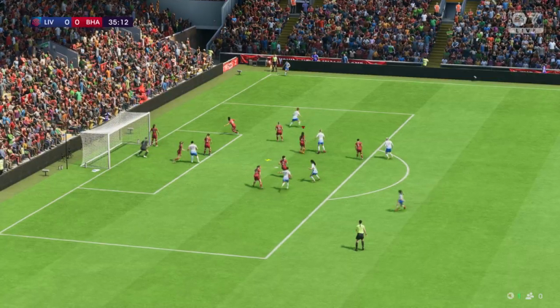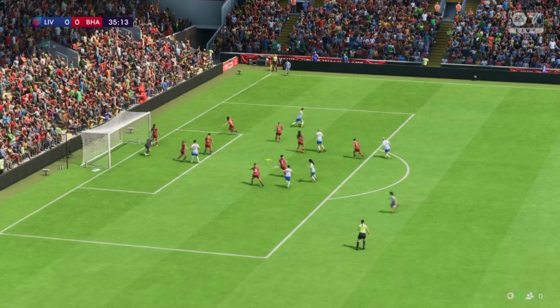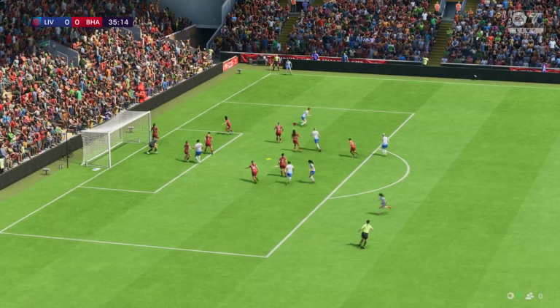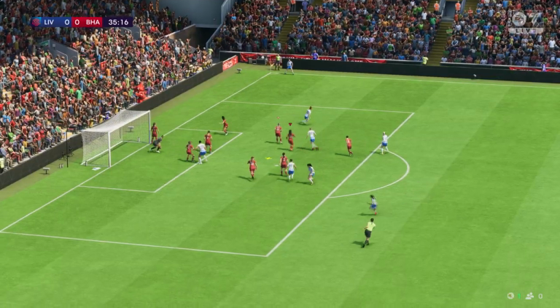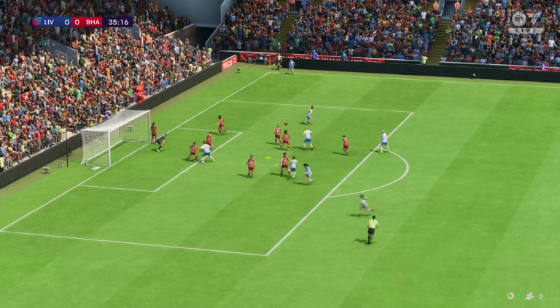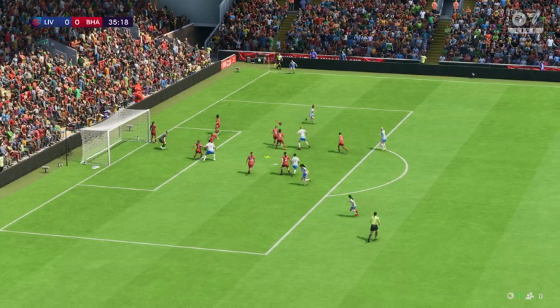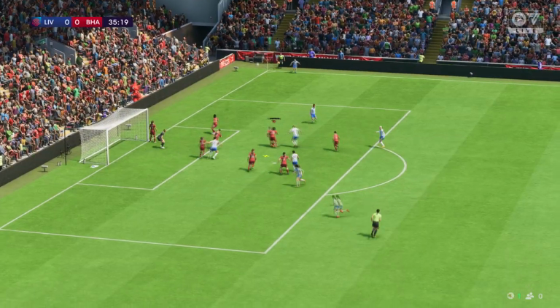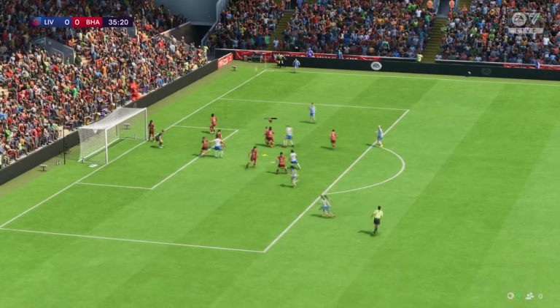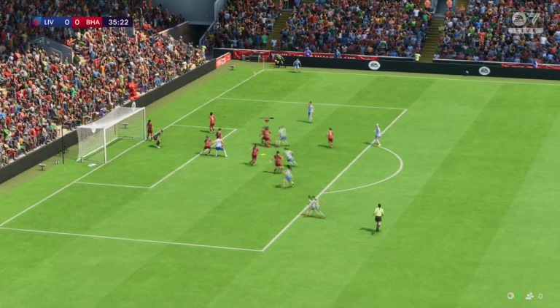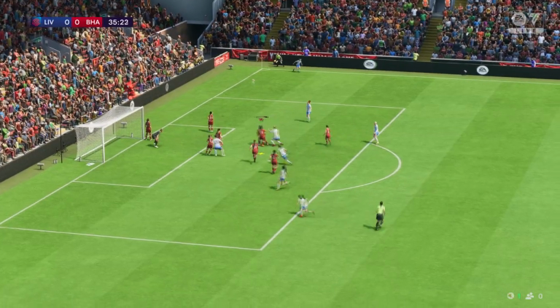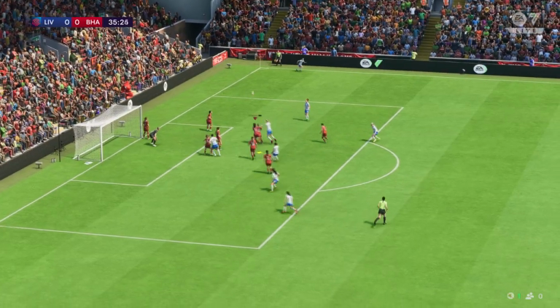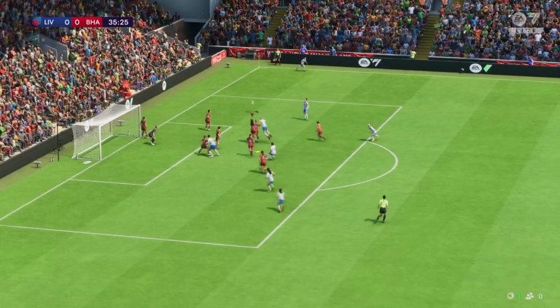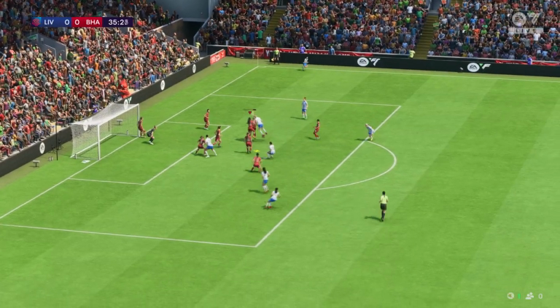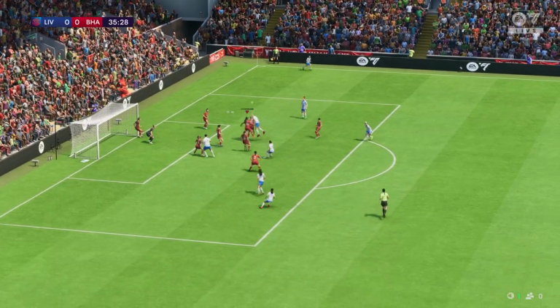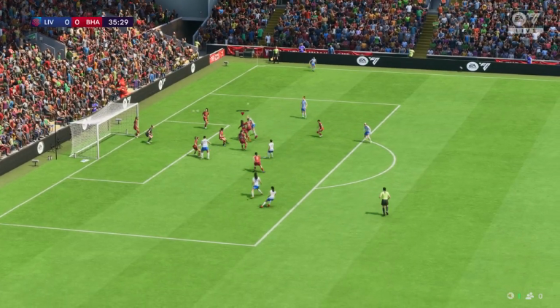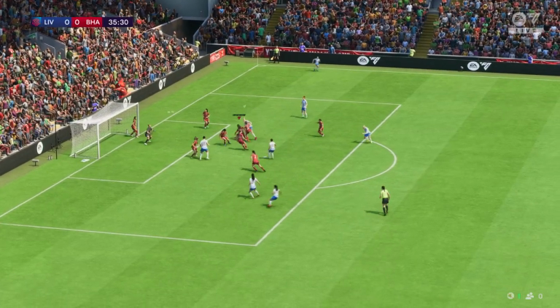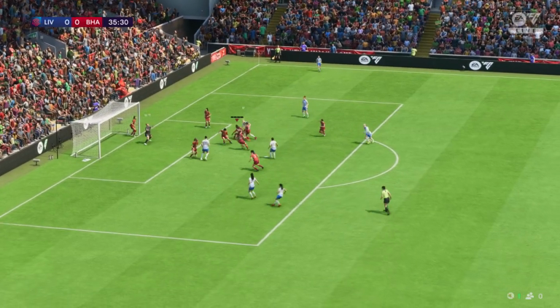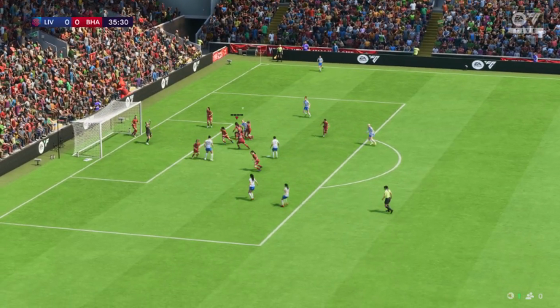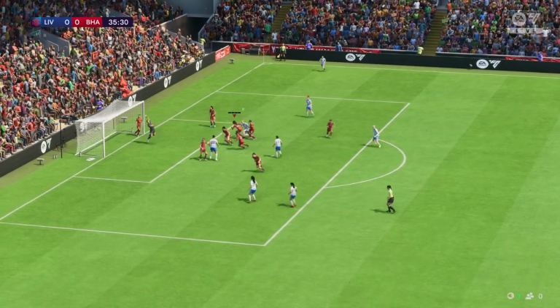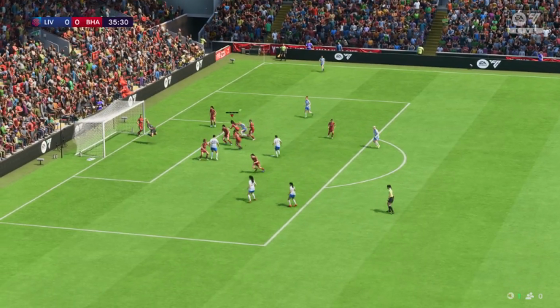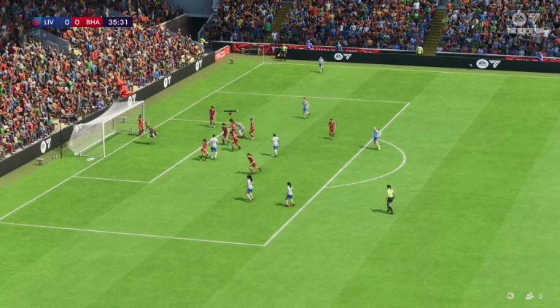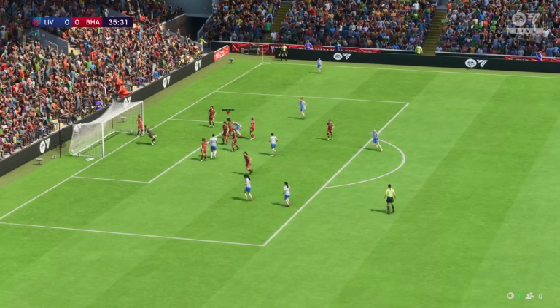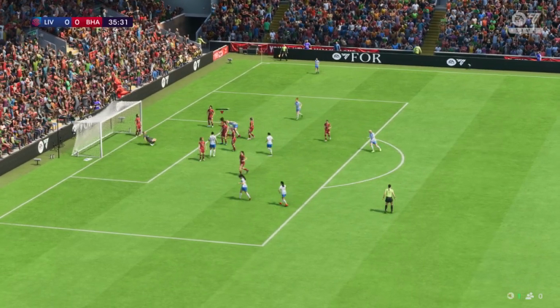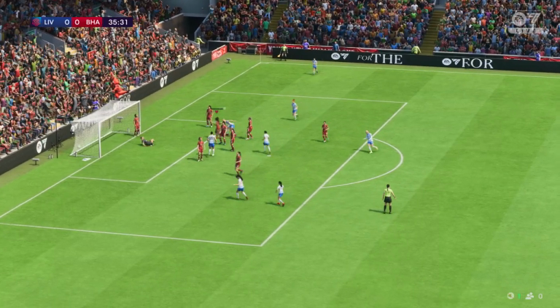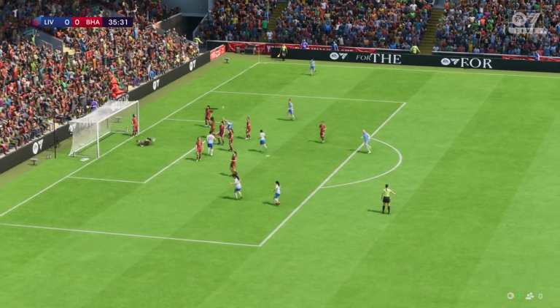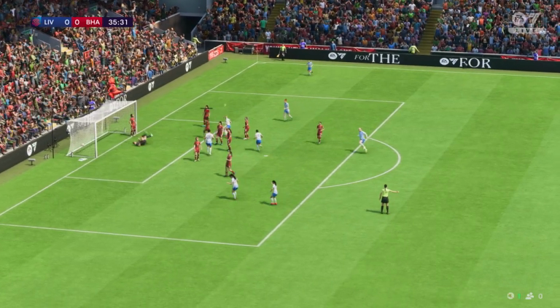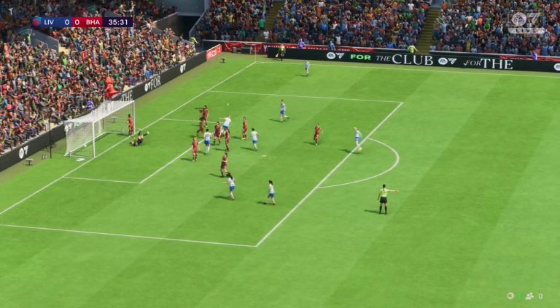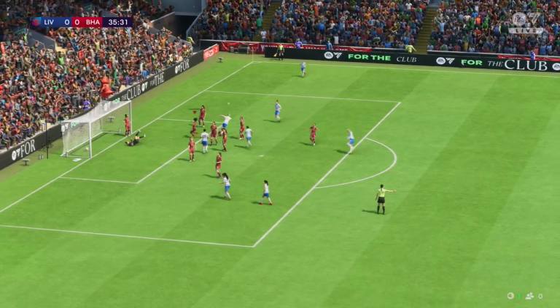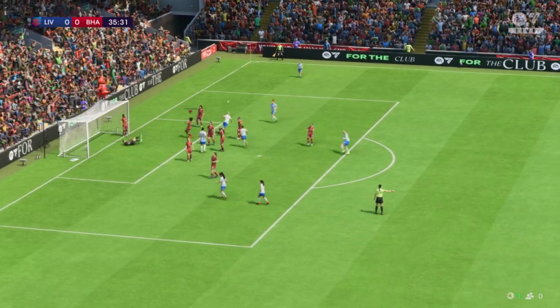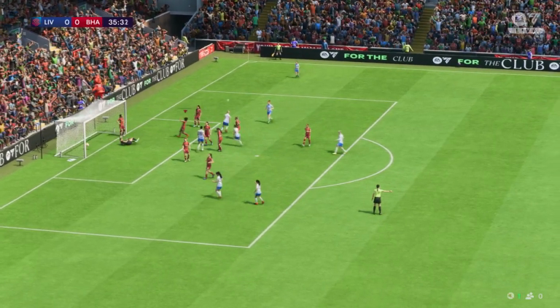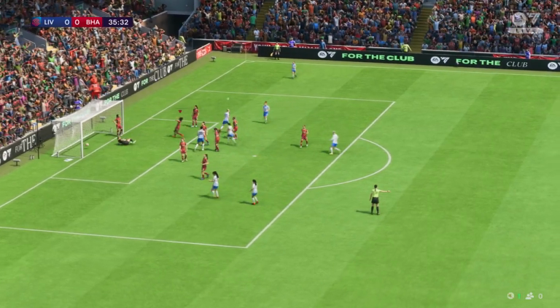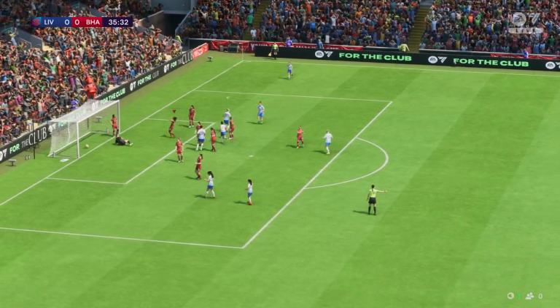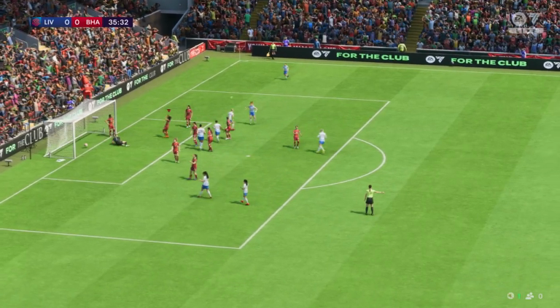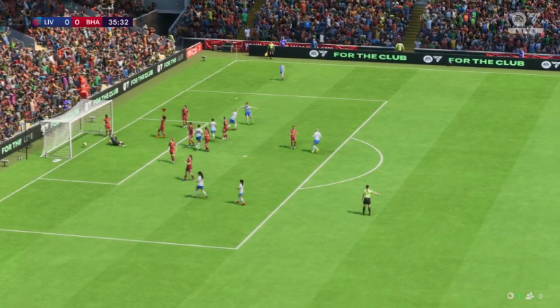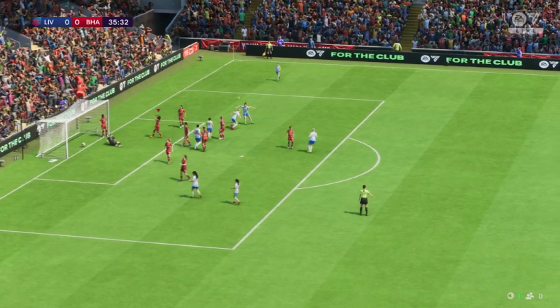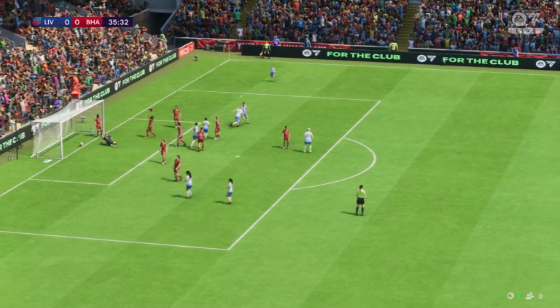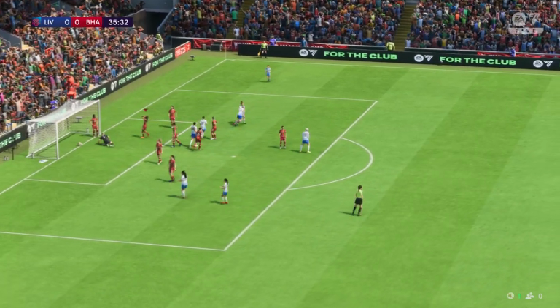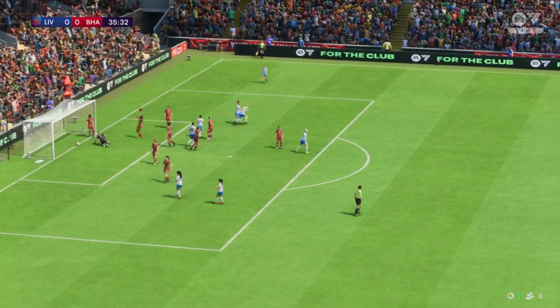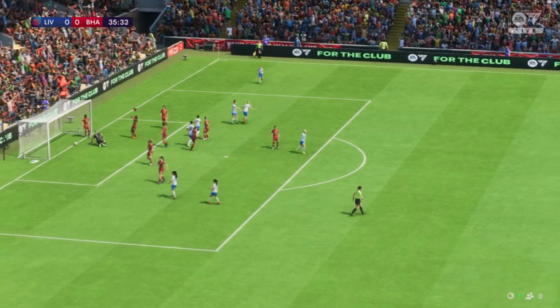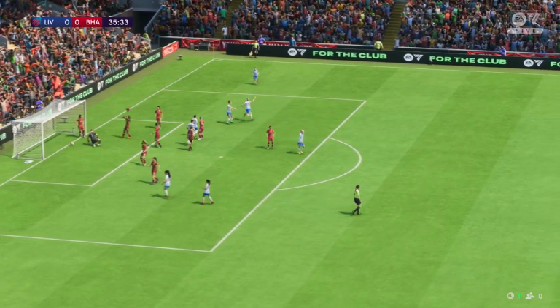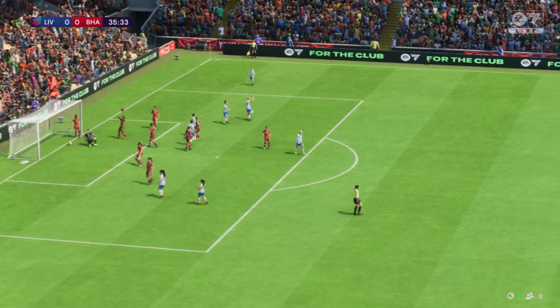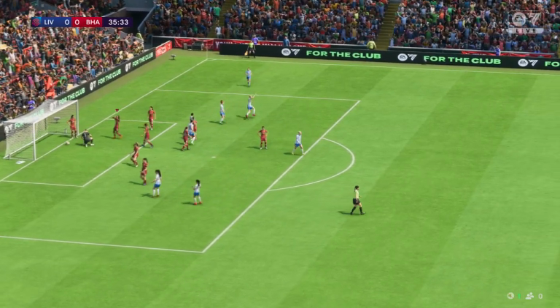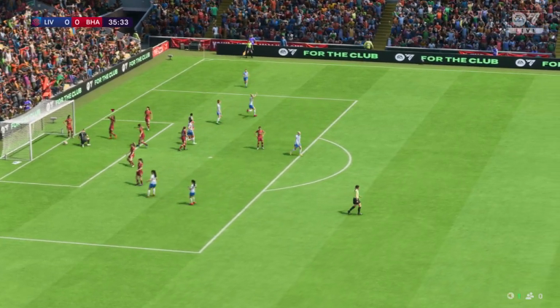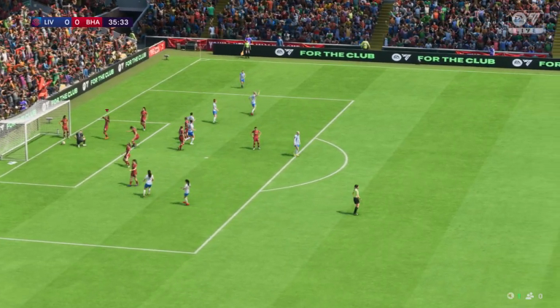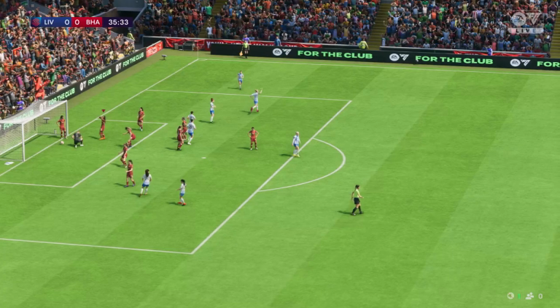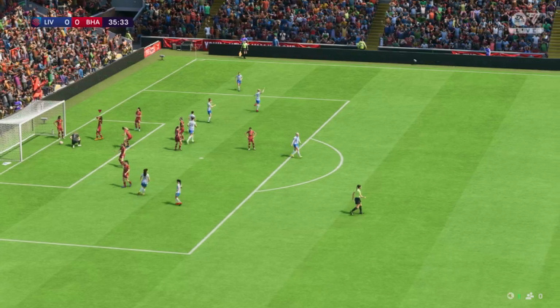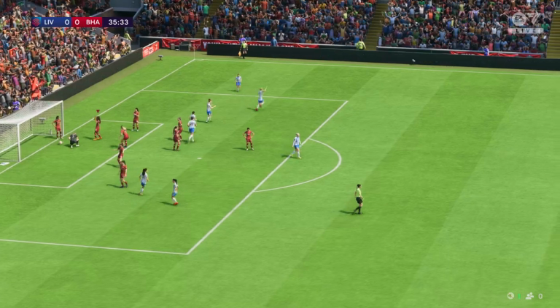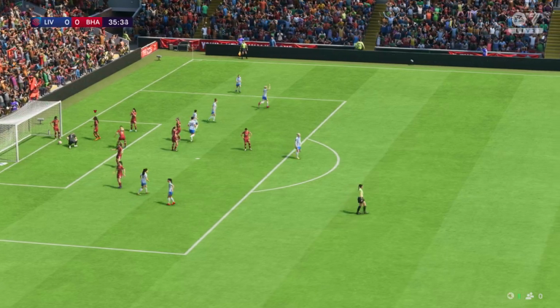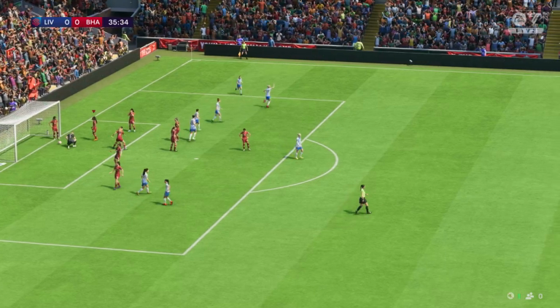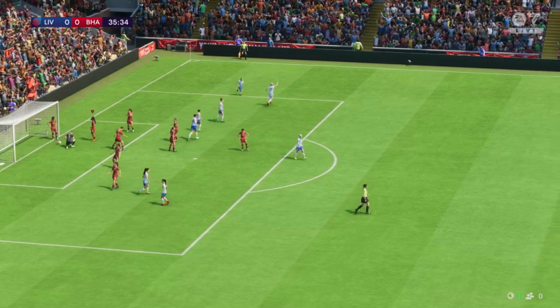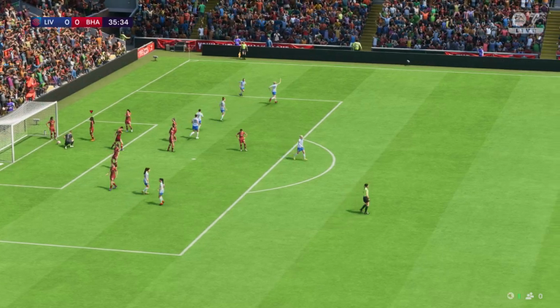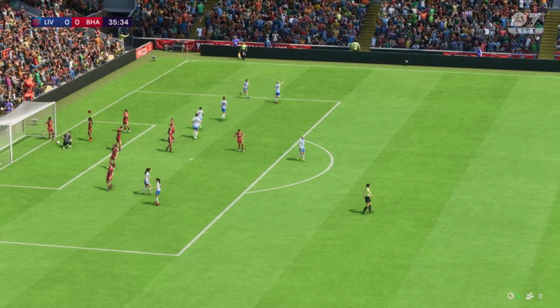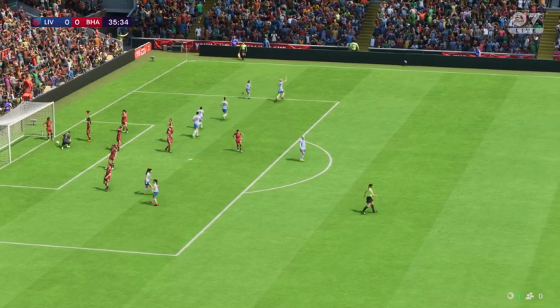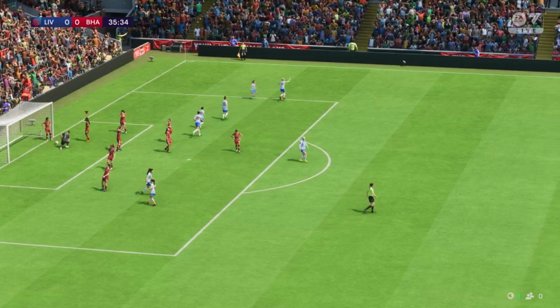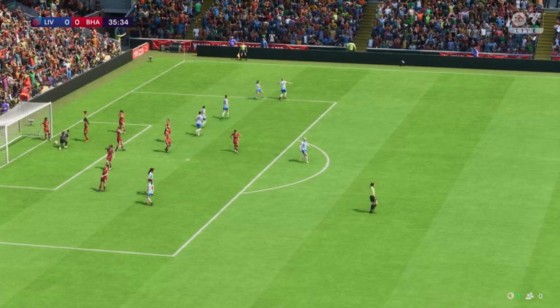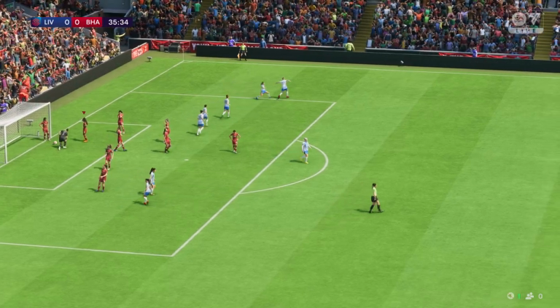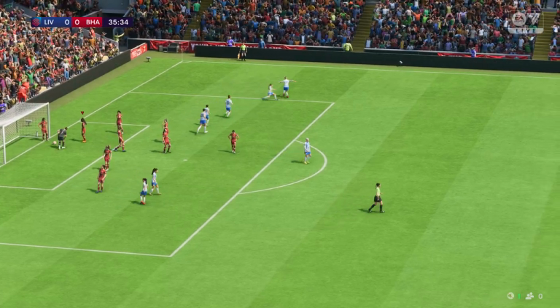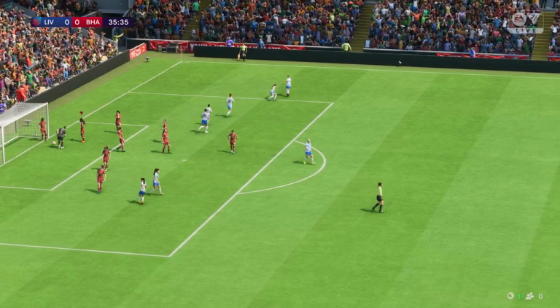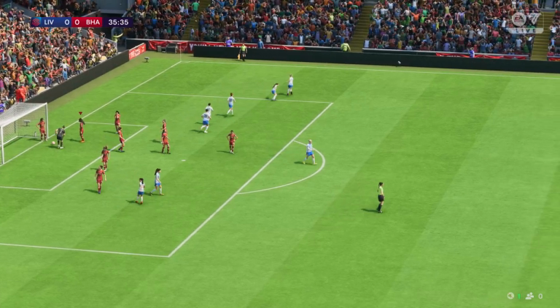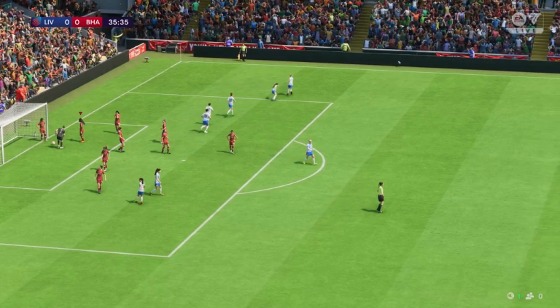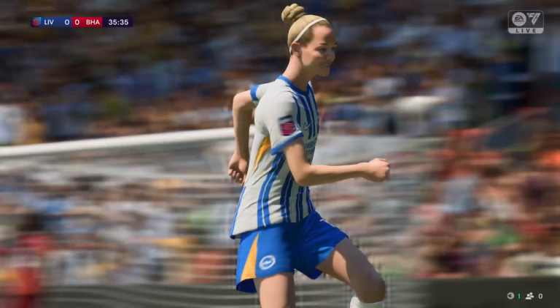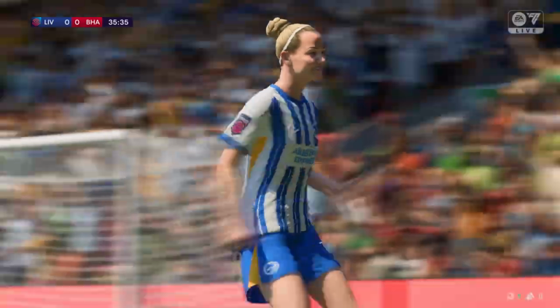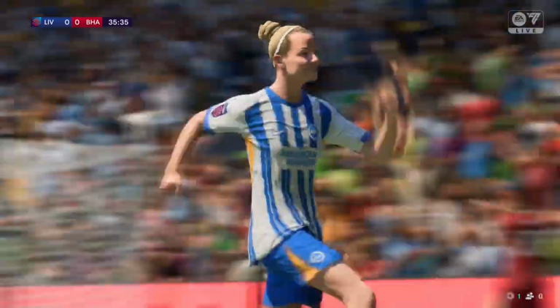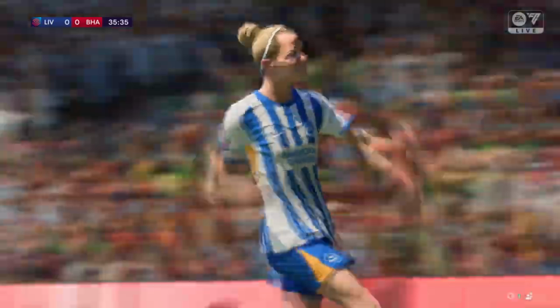Over comes the corner and it goes in — a goal, 1-0! And that changes the dynamic of the match.